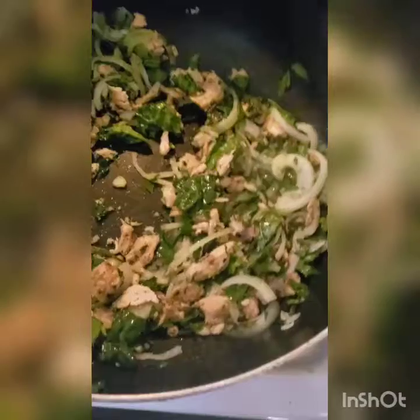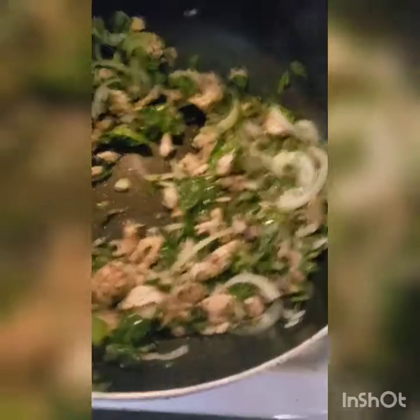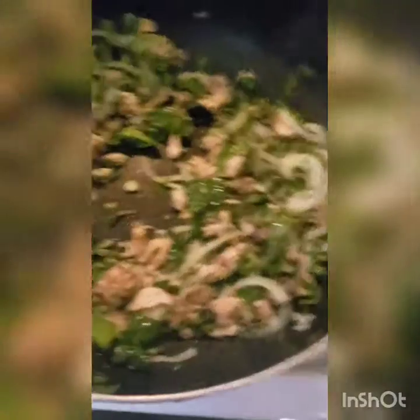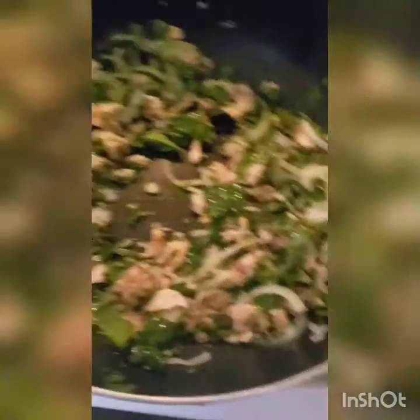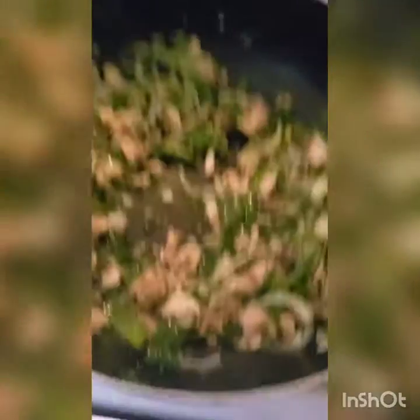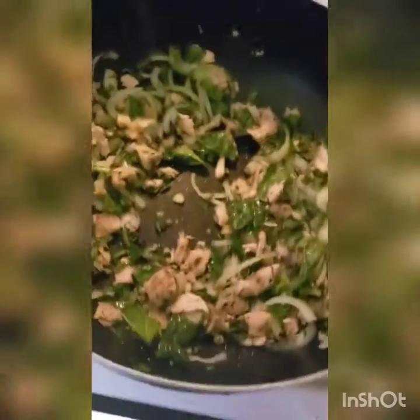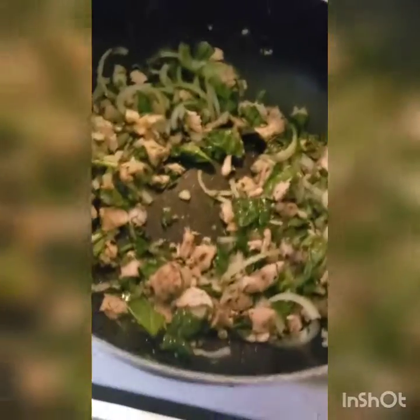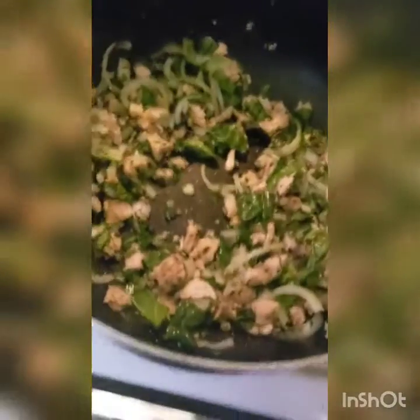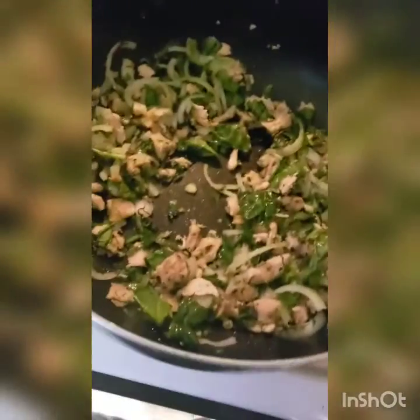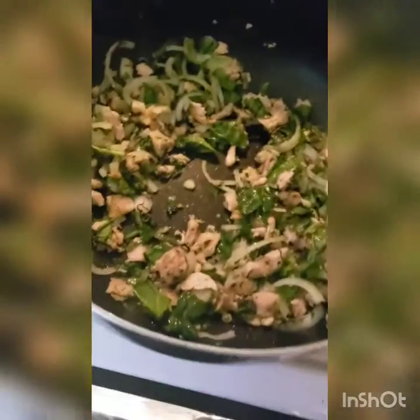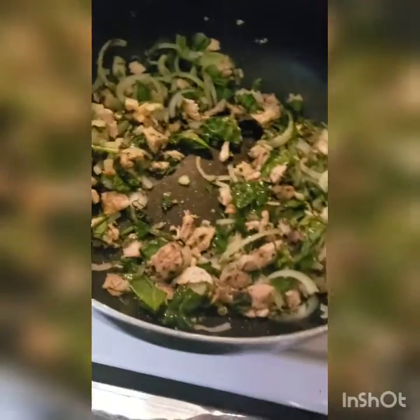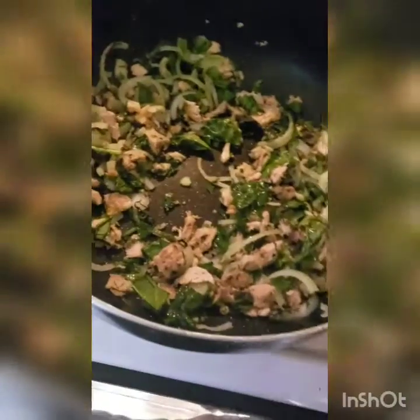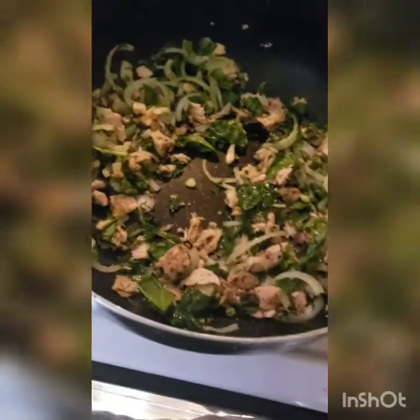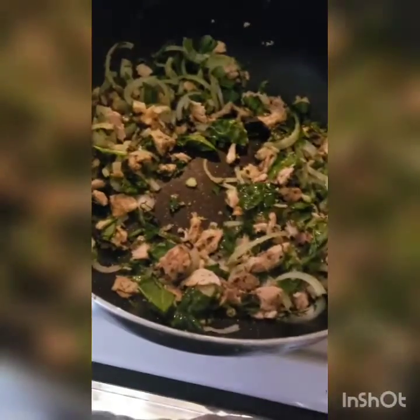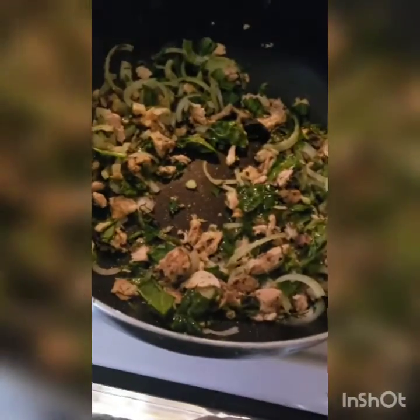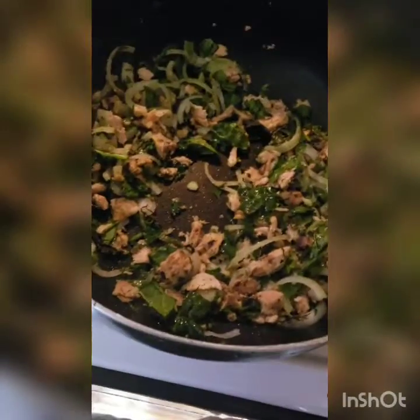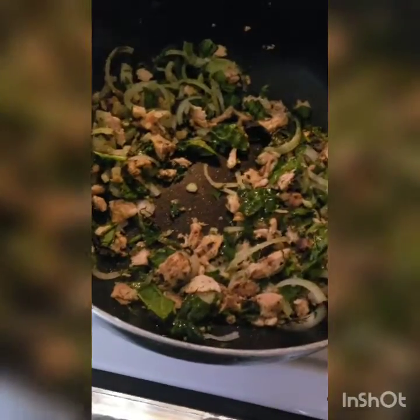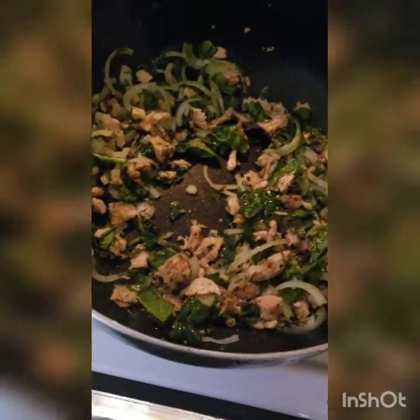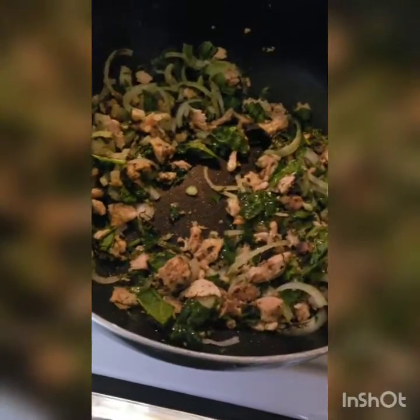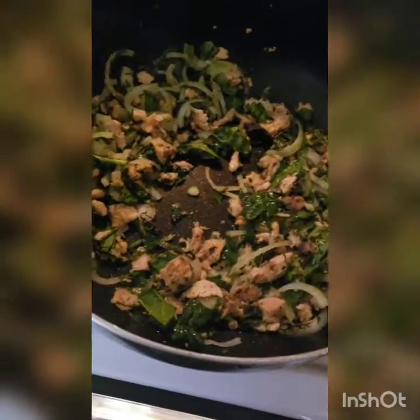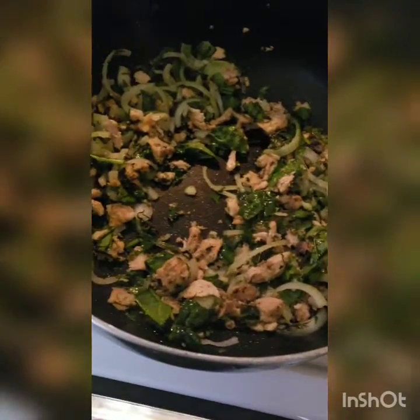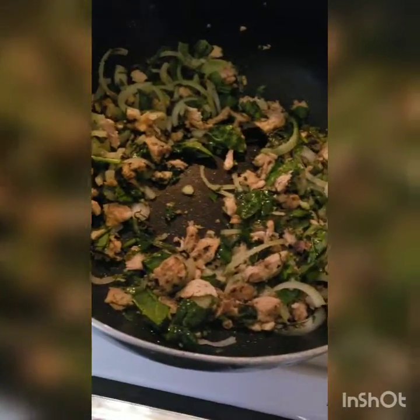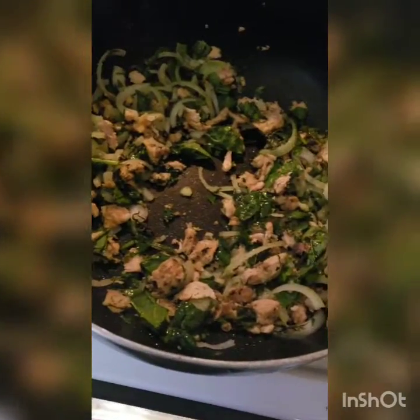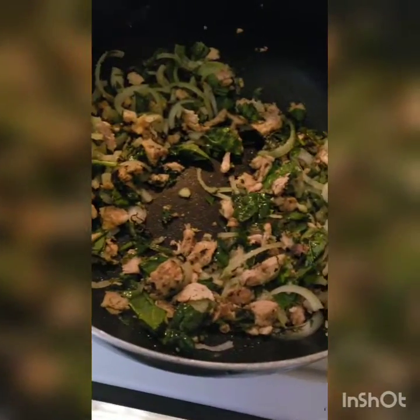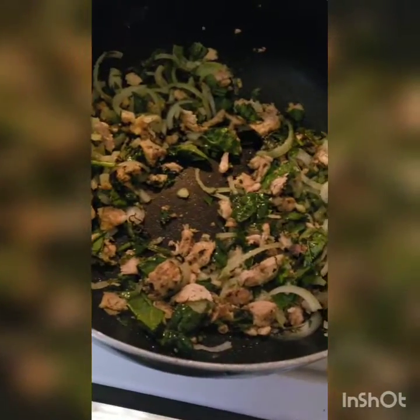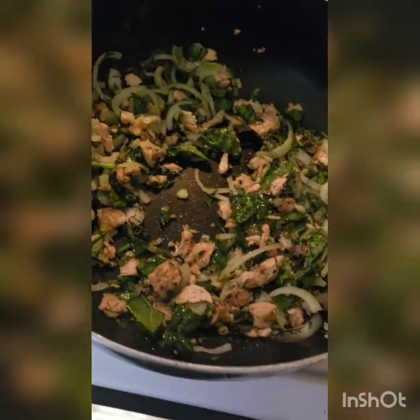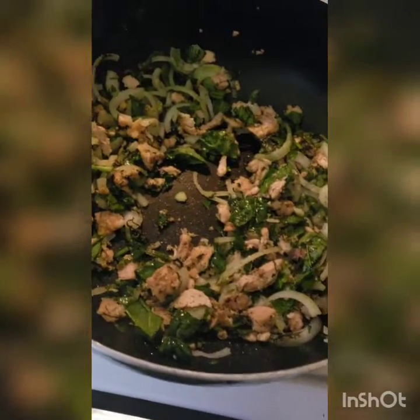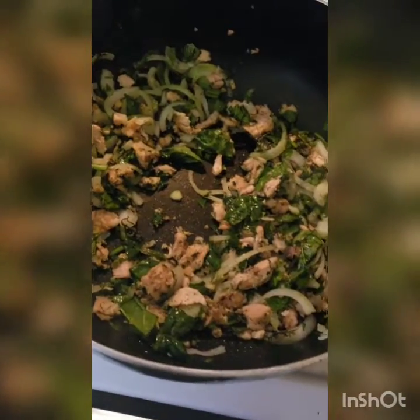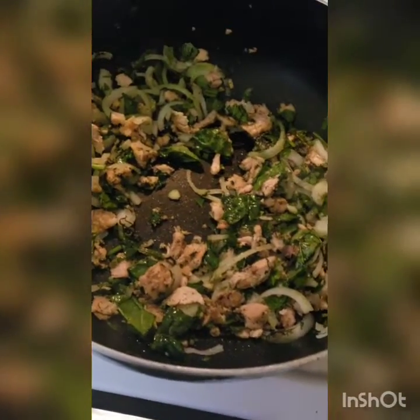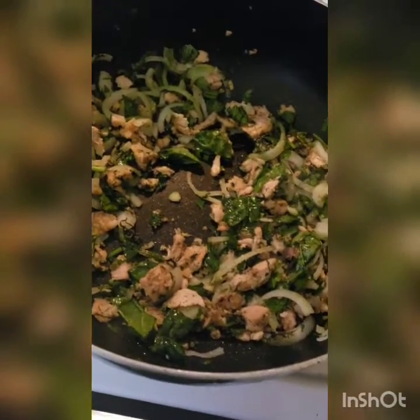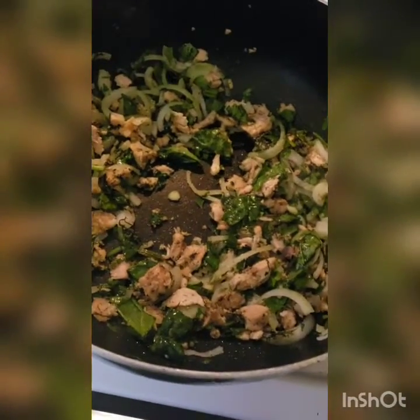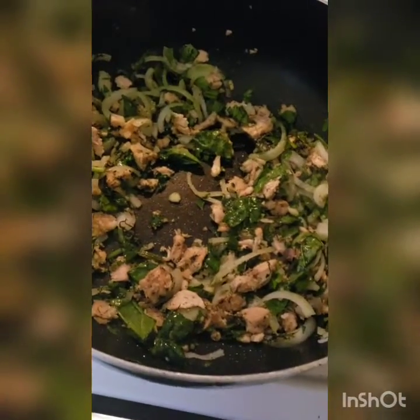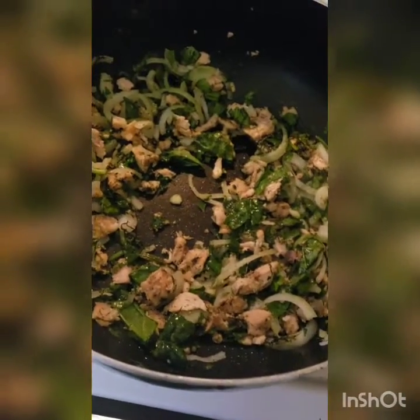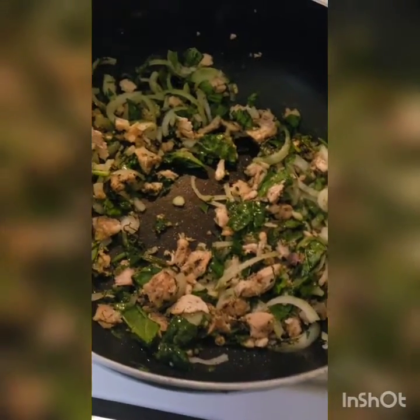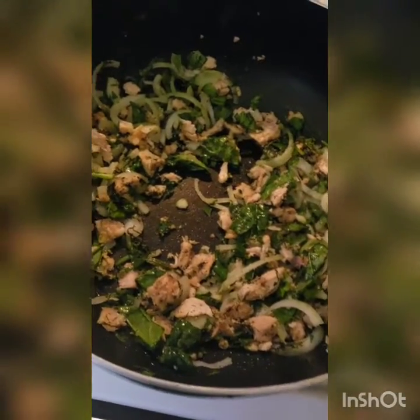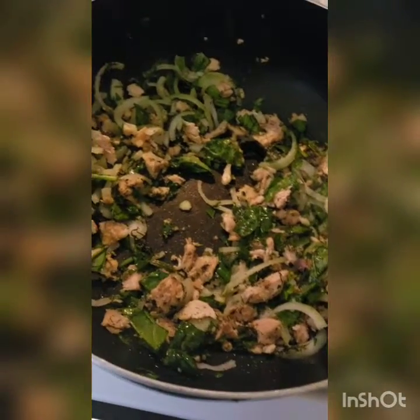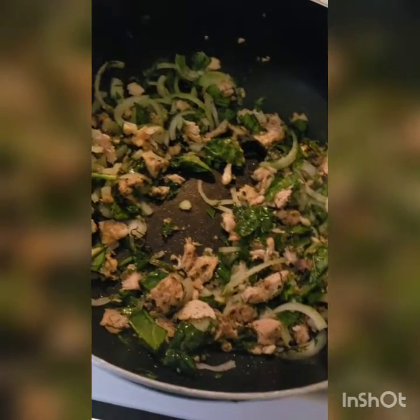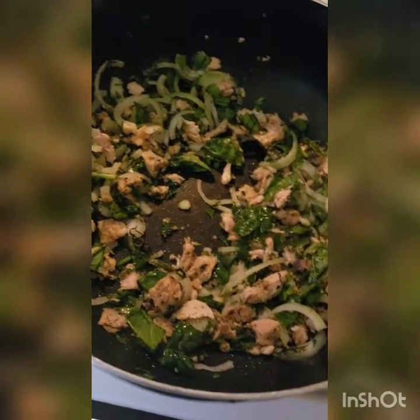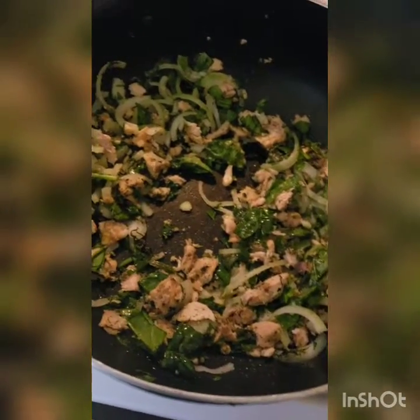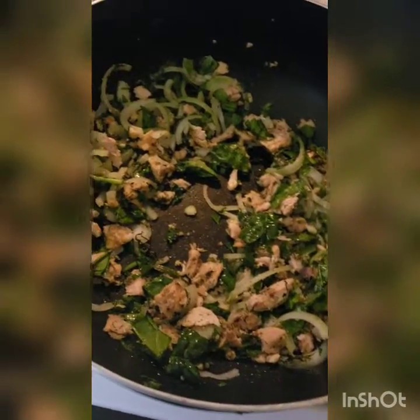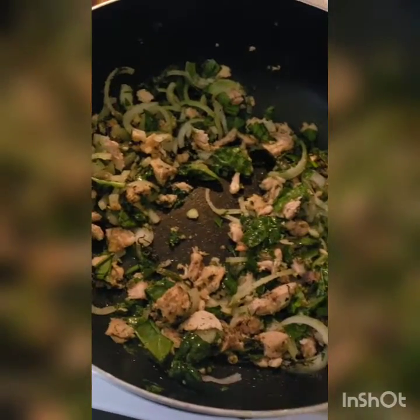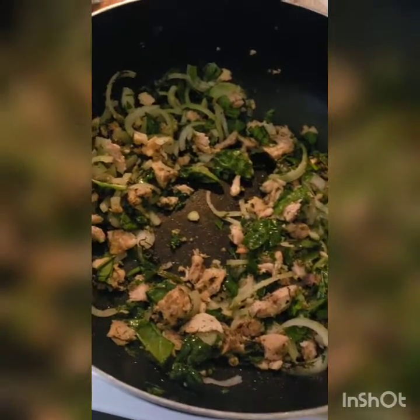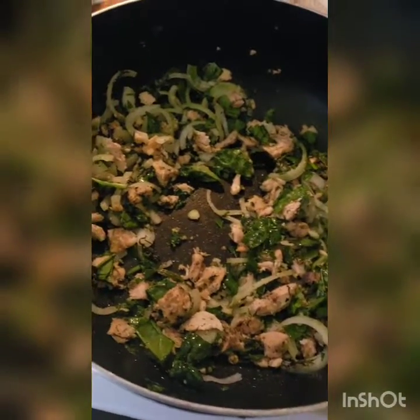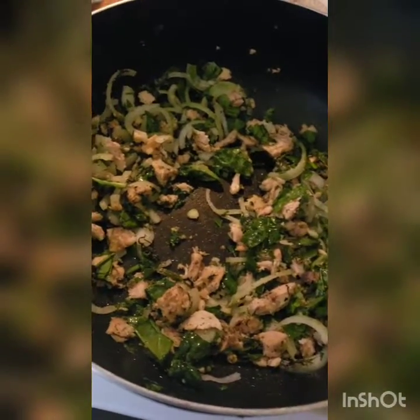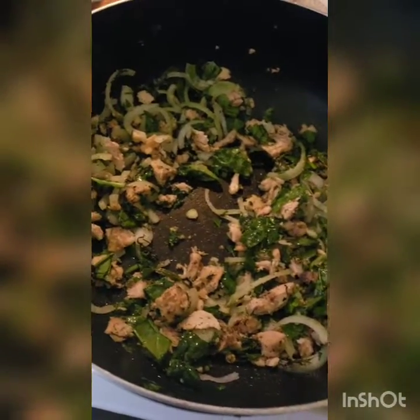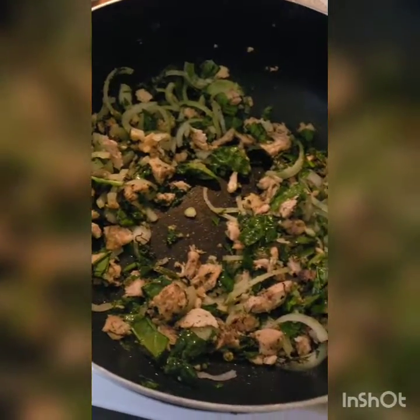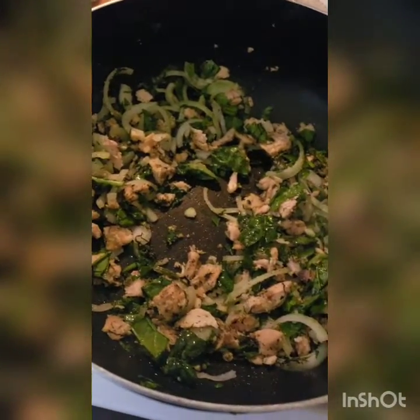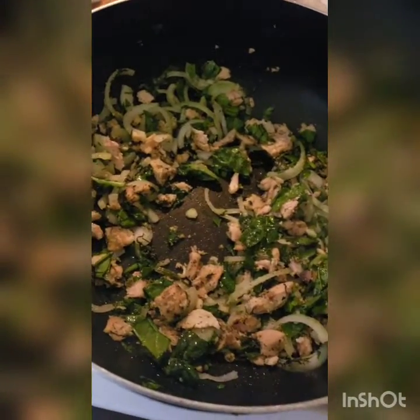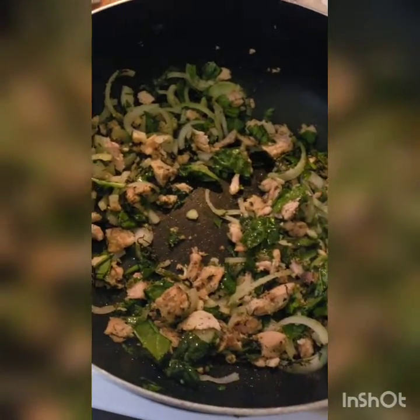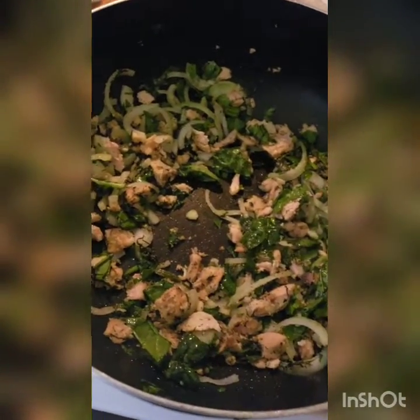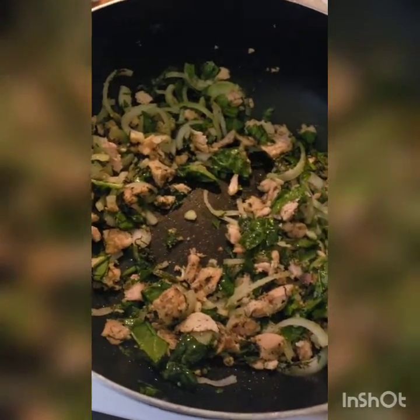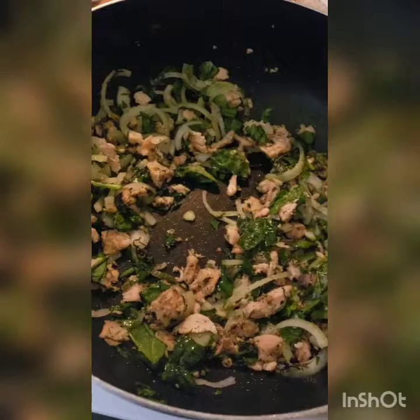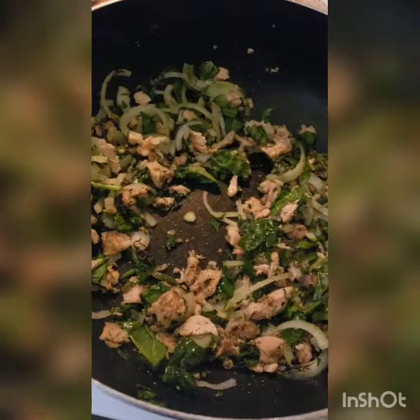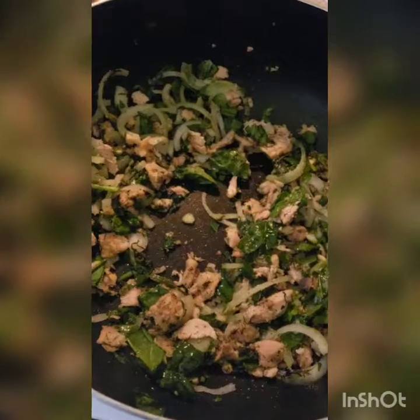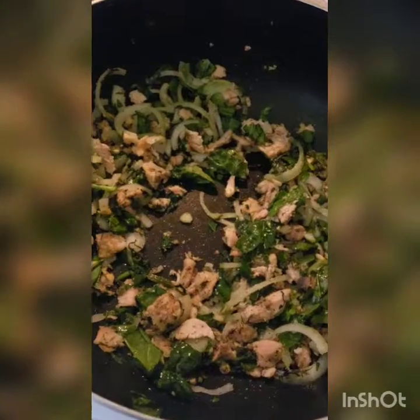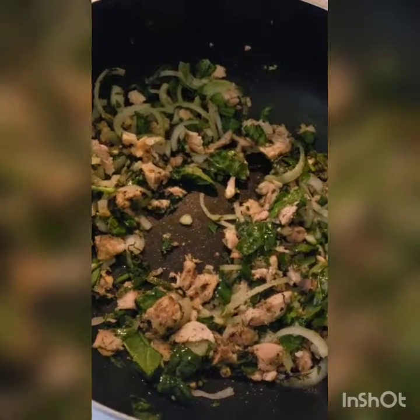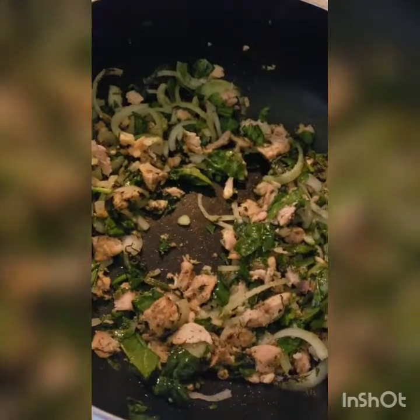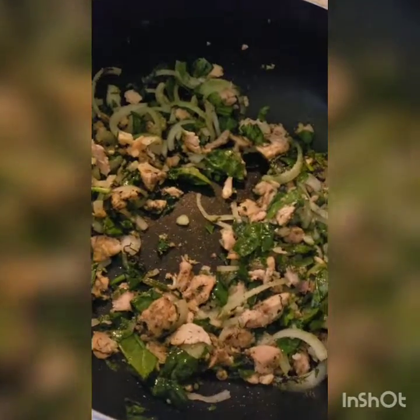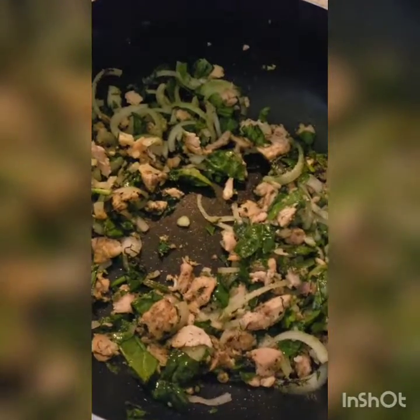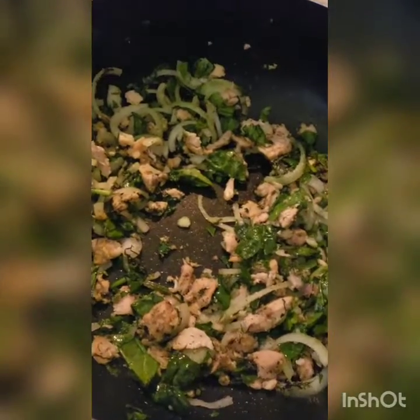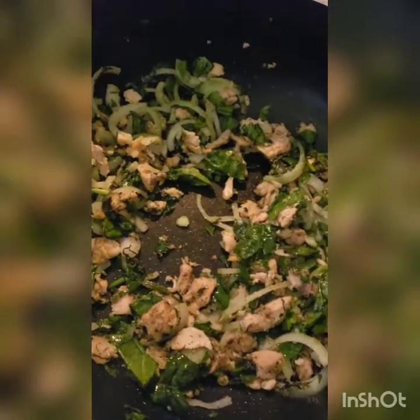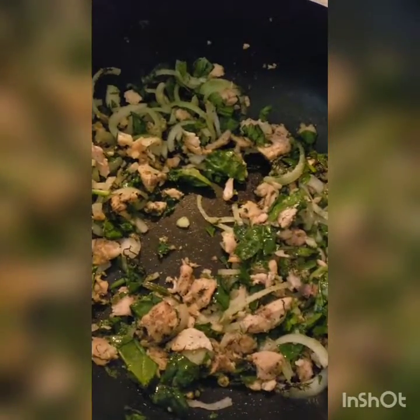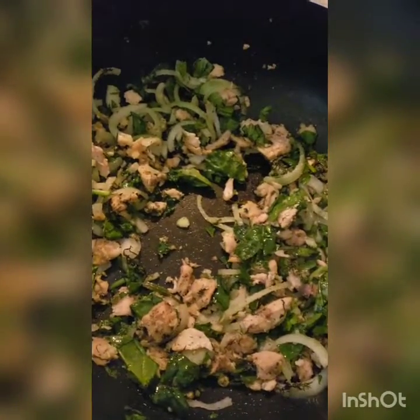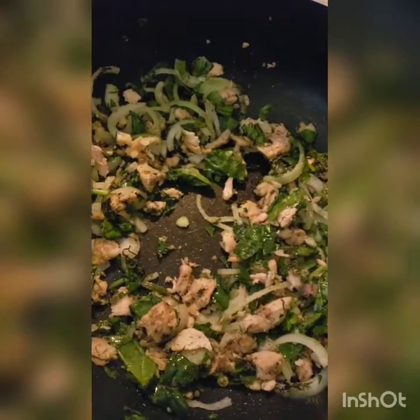Hi everyone, I'm Jonna of Jonna's Tantalizing Tastes and Travels, and today I'm making salmon soup.